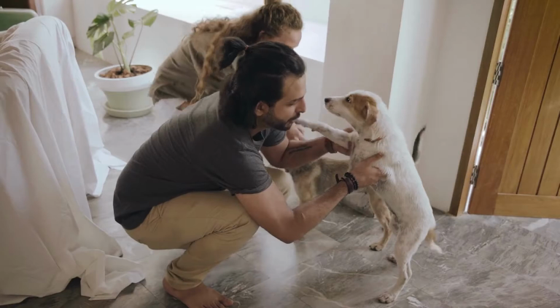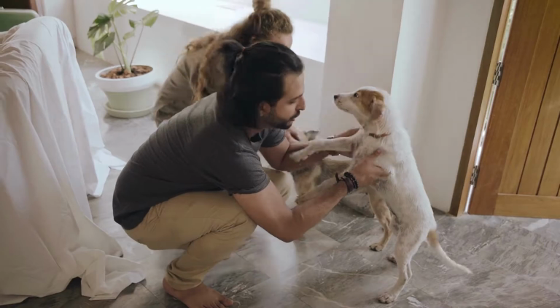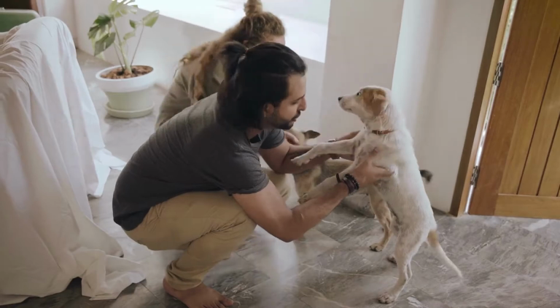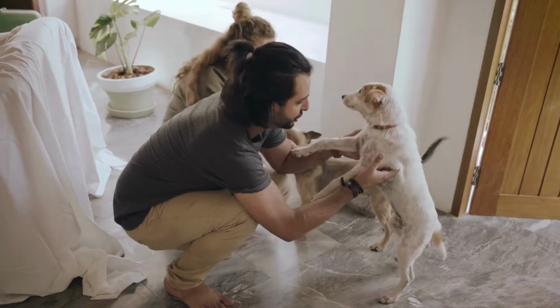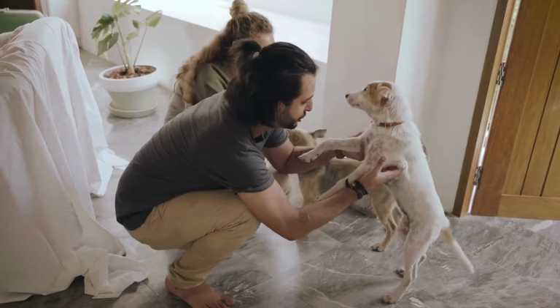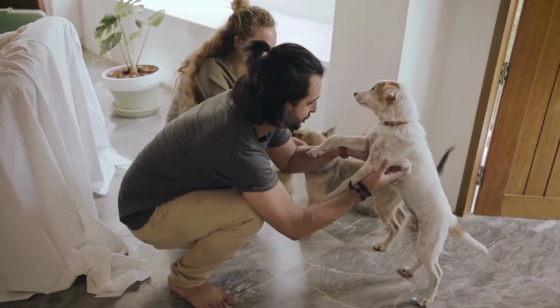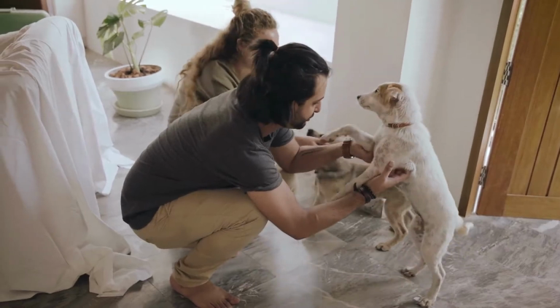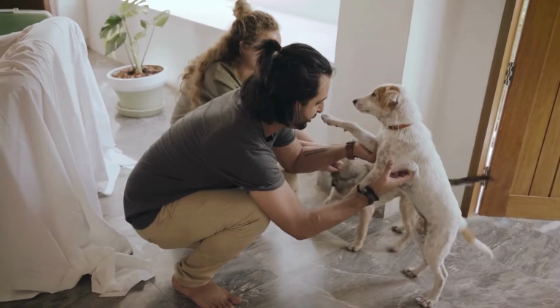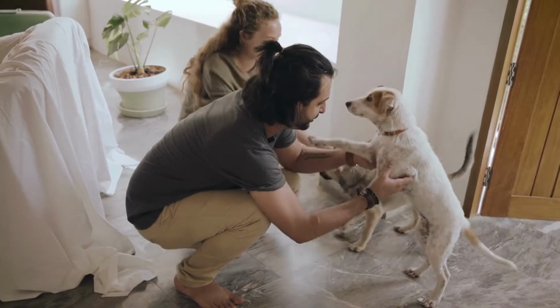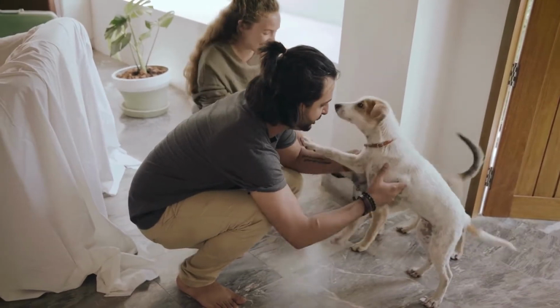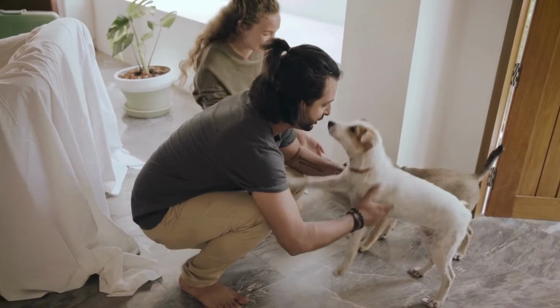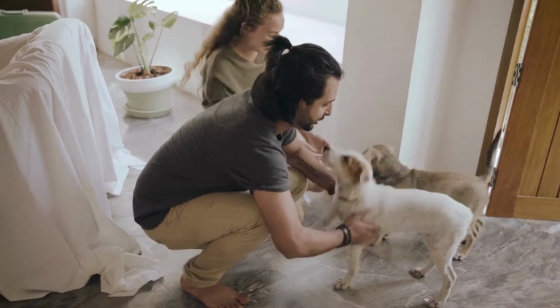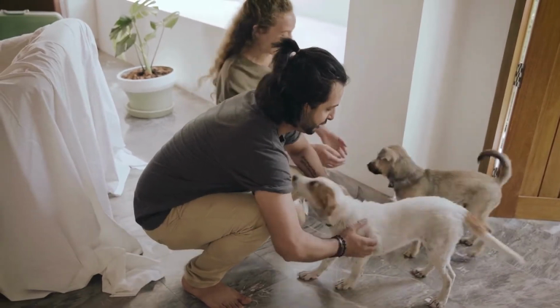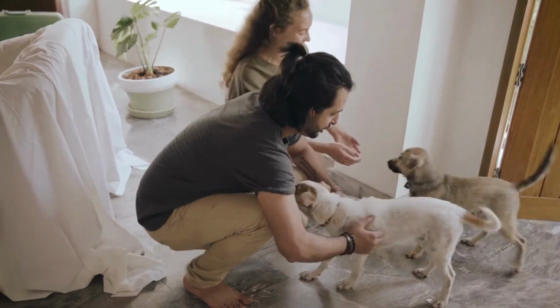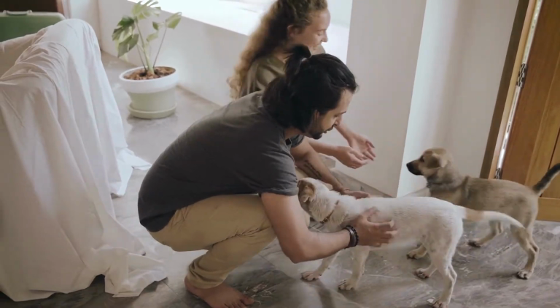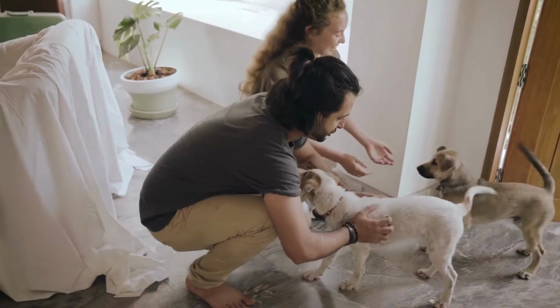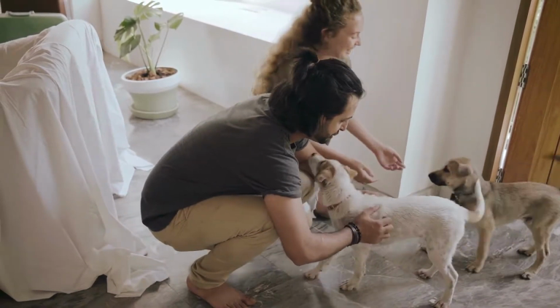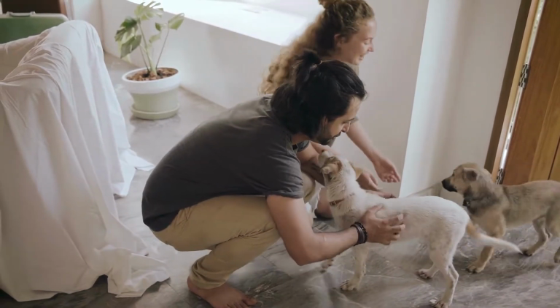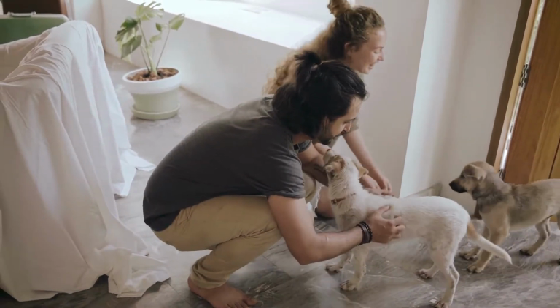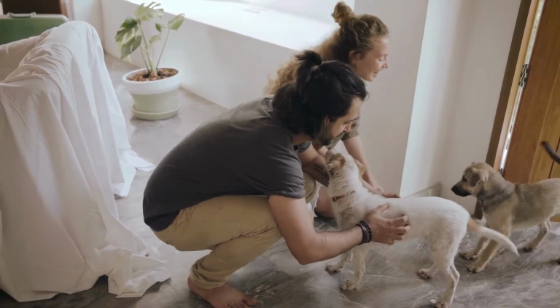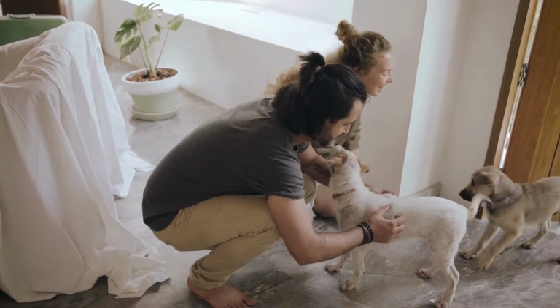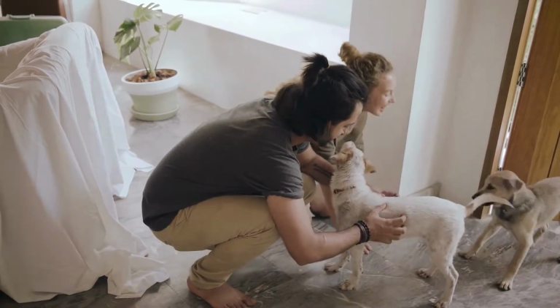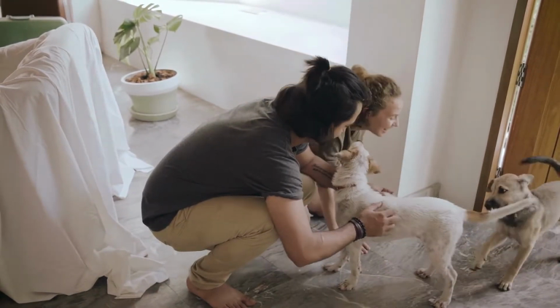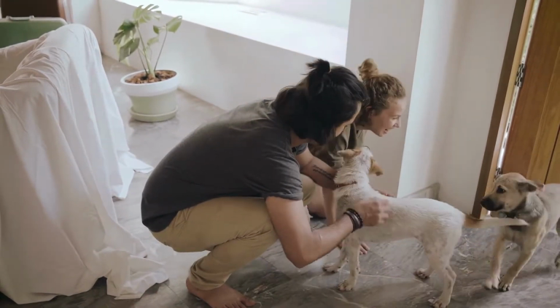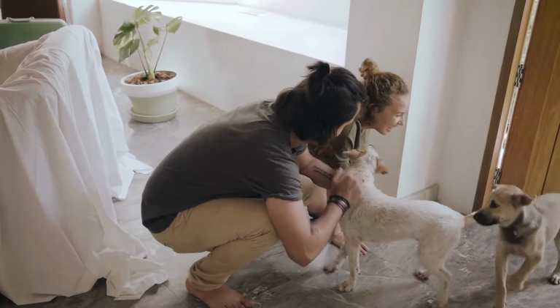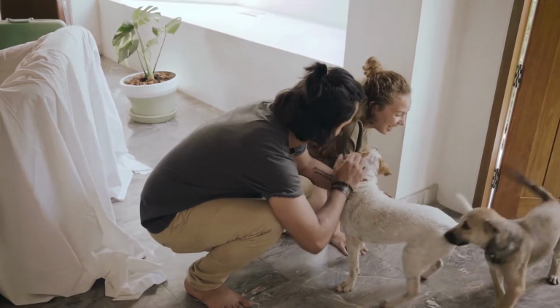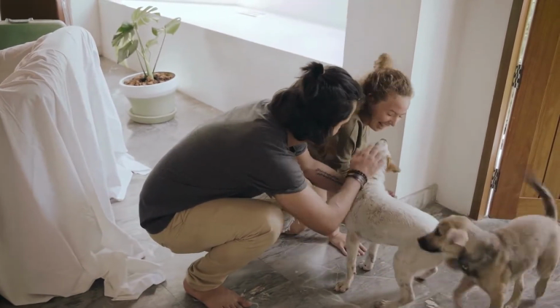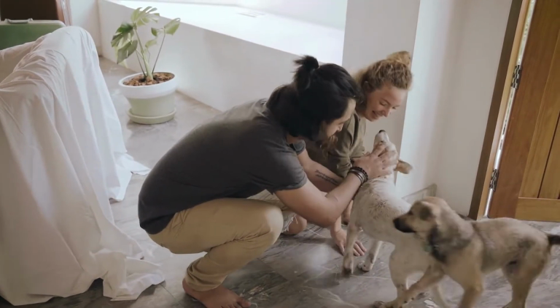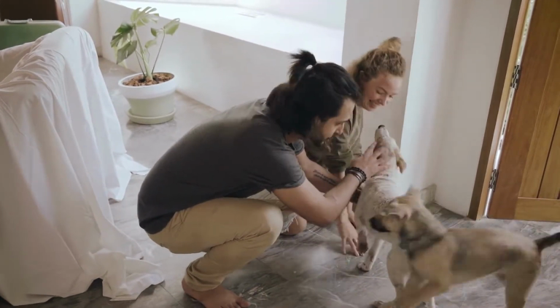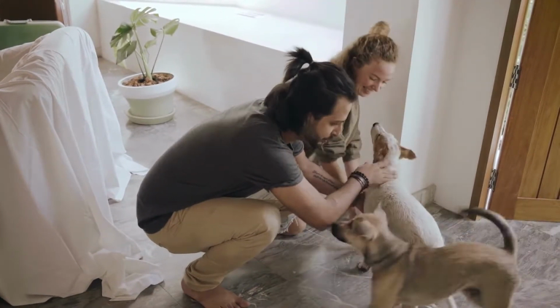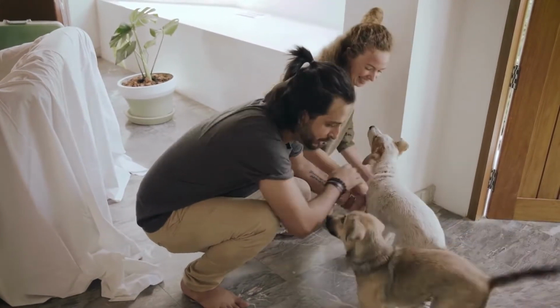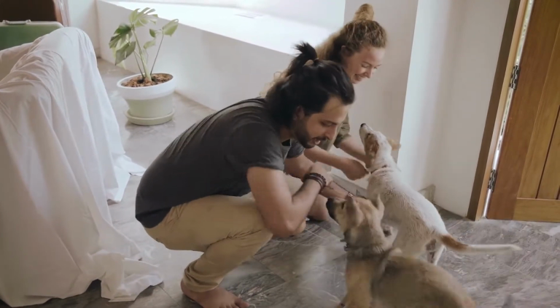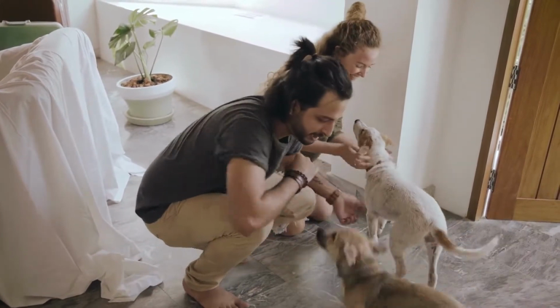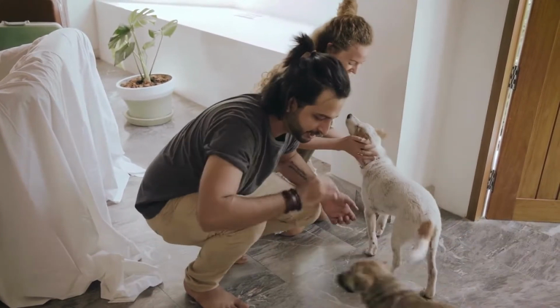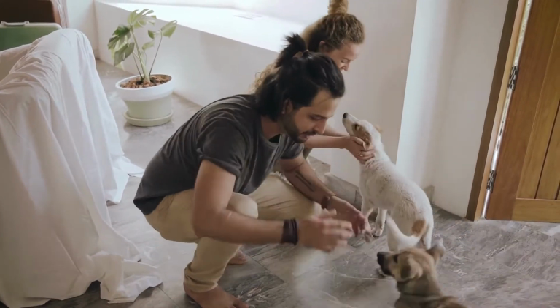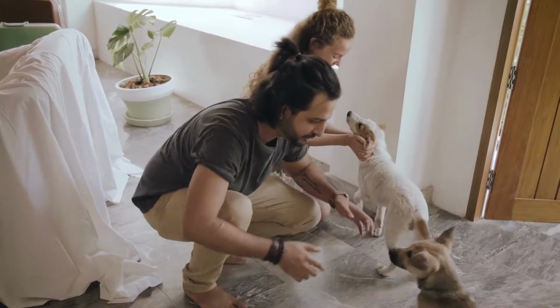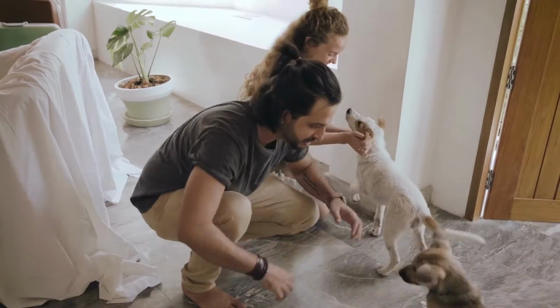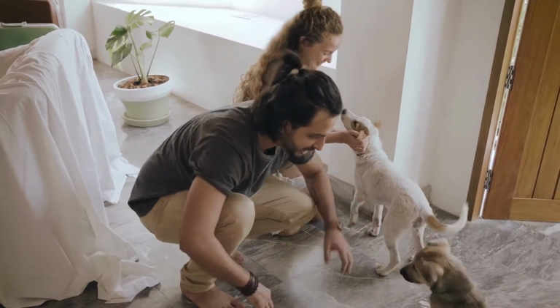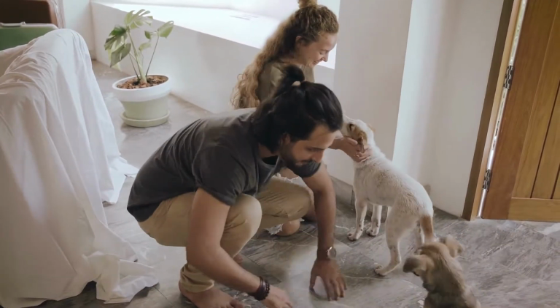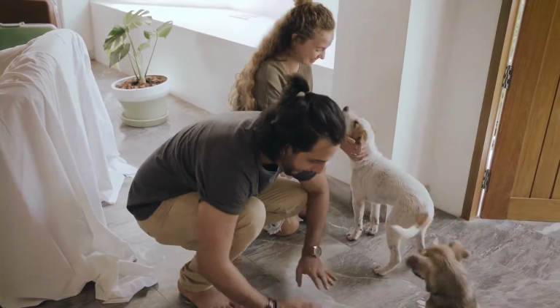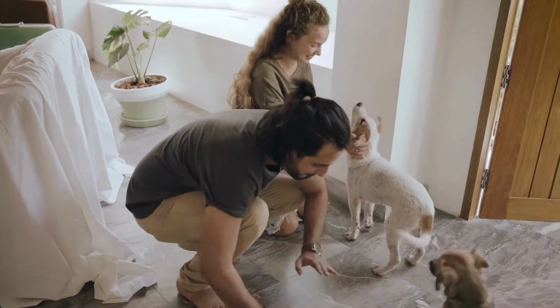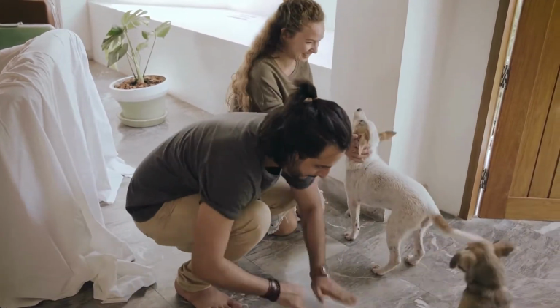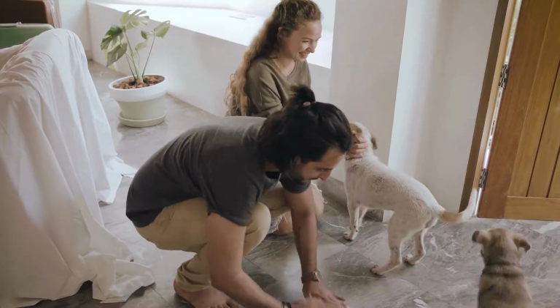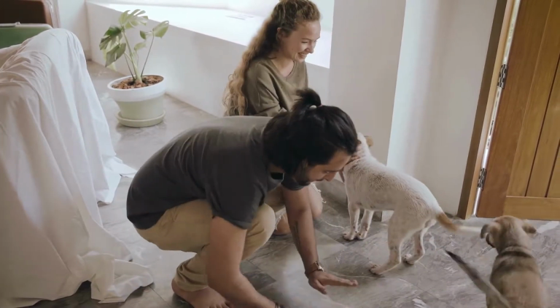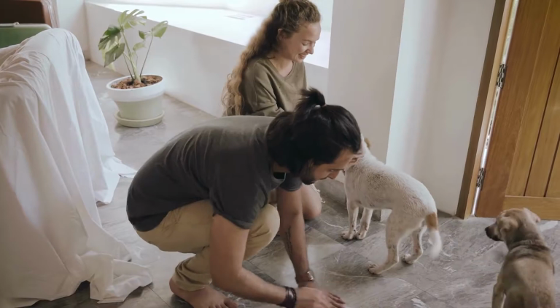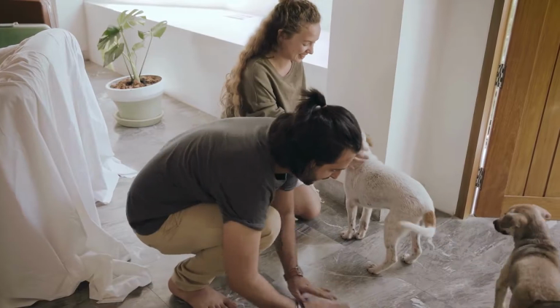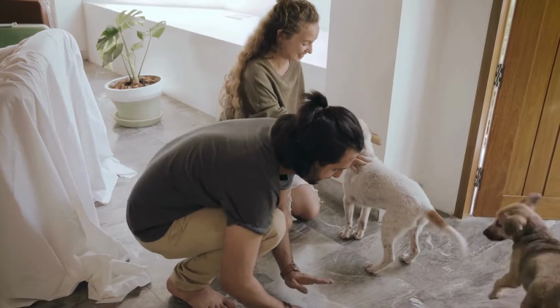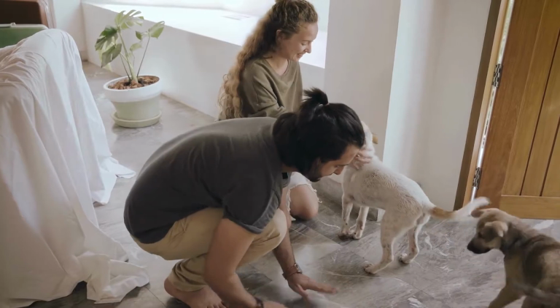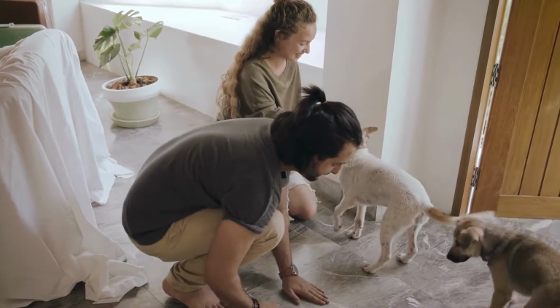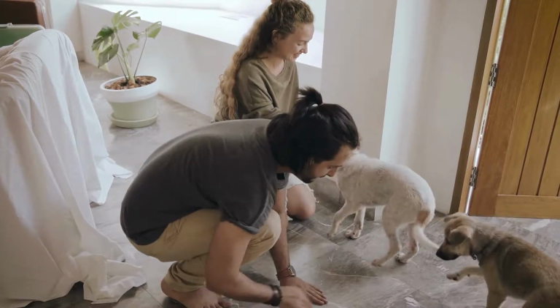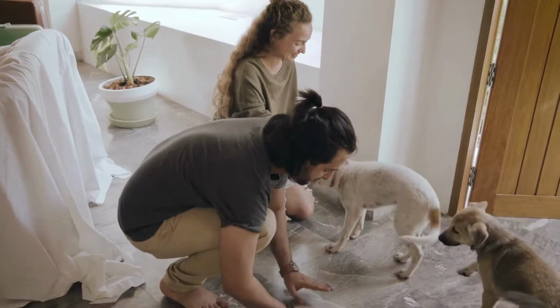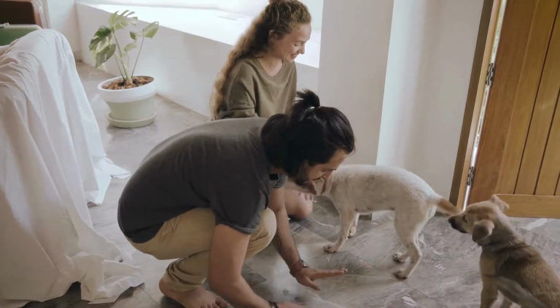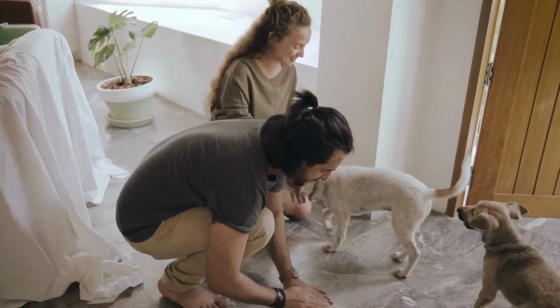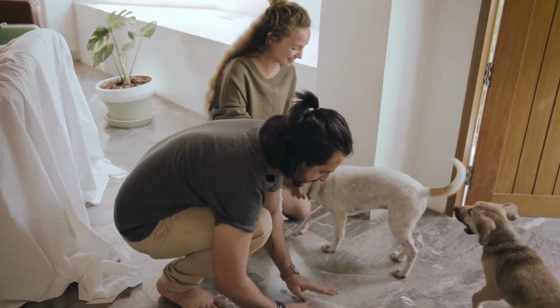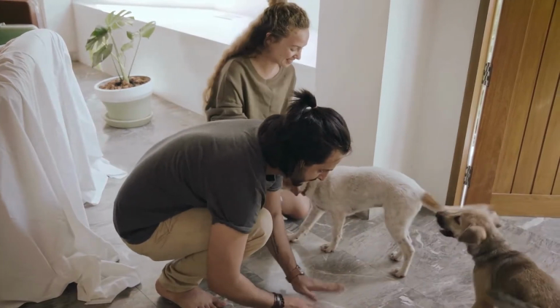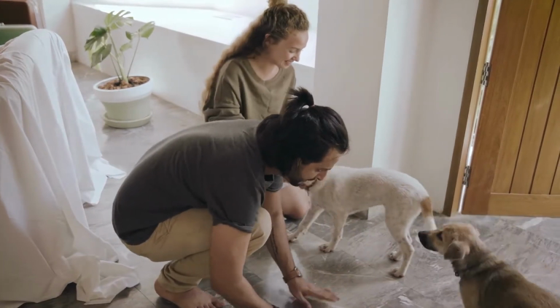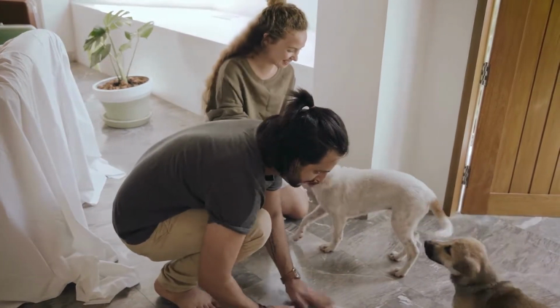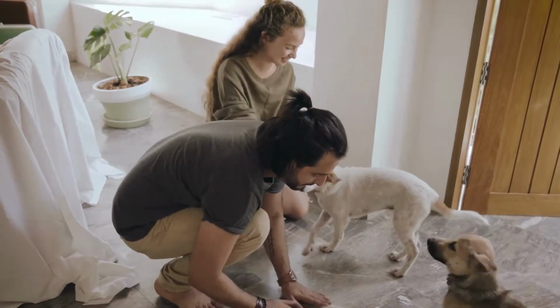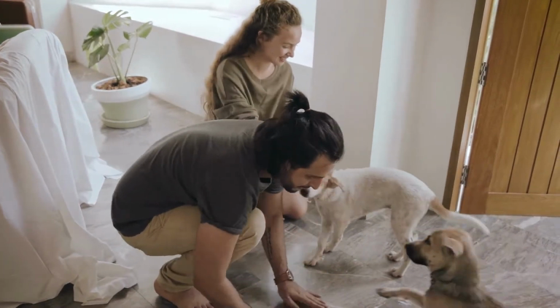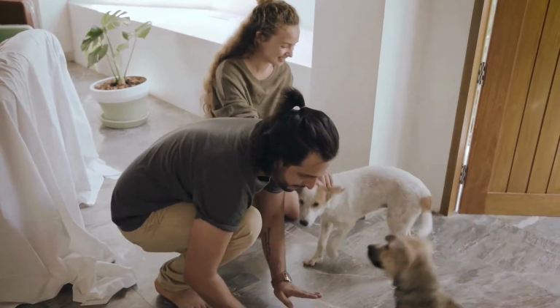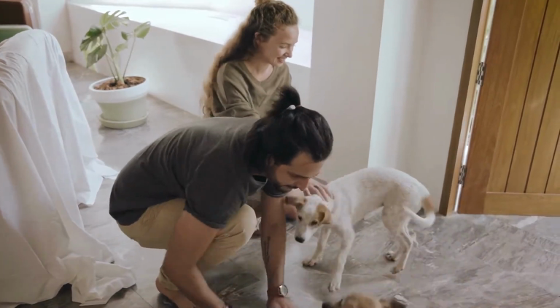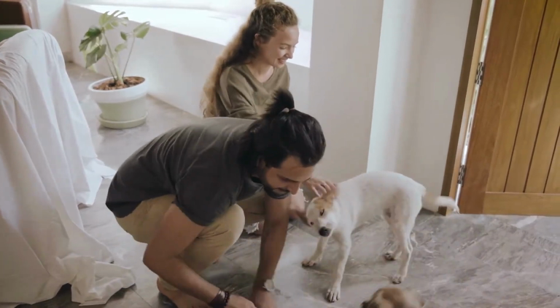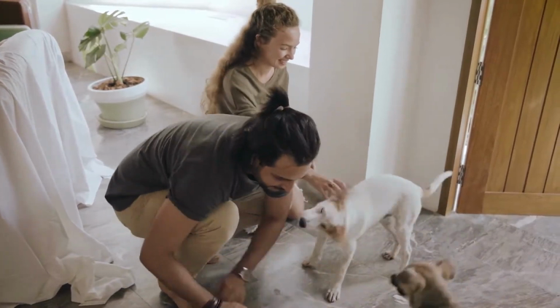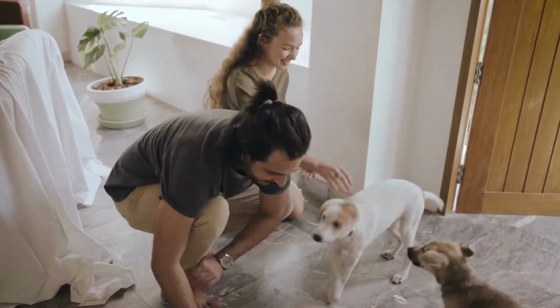Does your dog have bad breath? Then watch this video until the end because it may be the answer to your dog's problem.